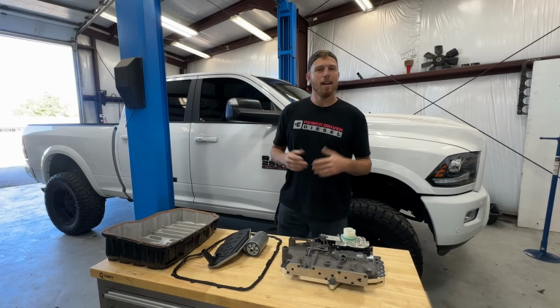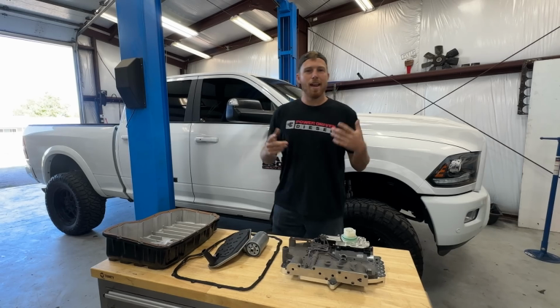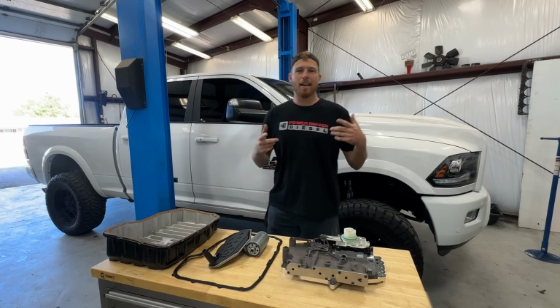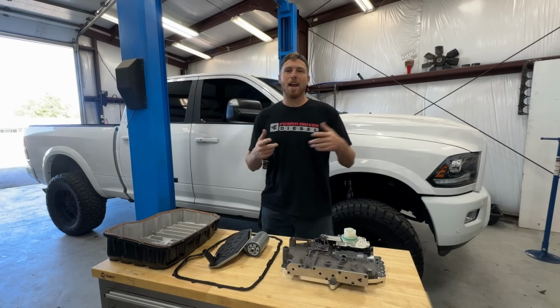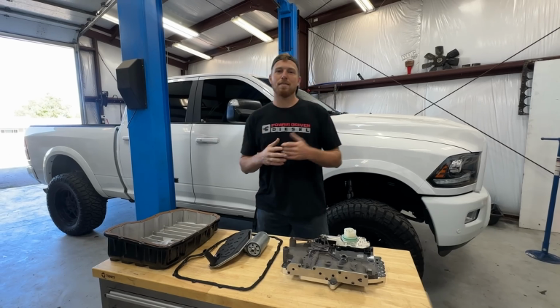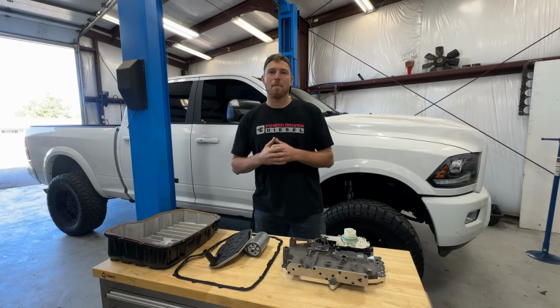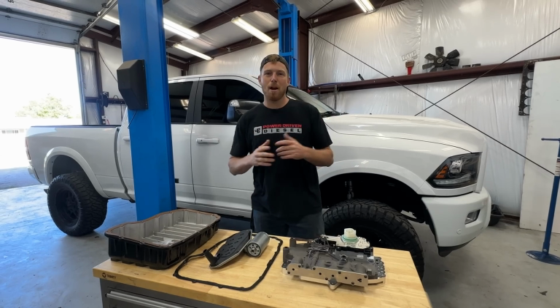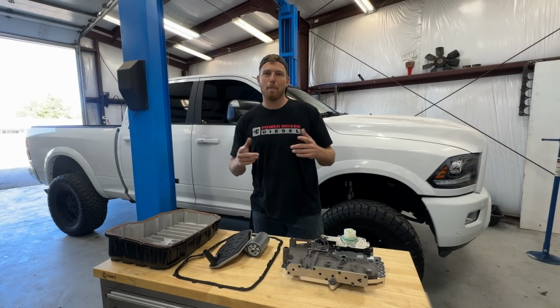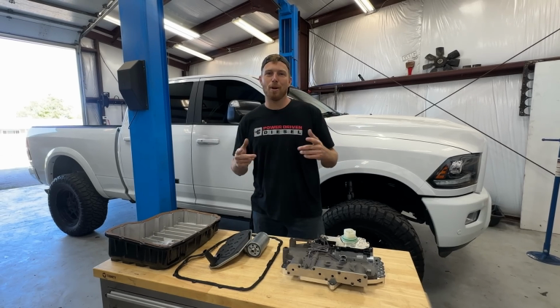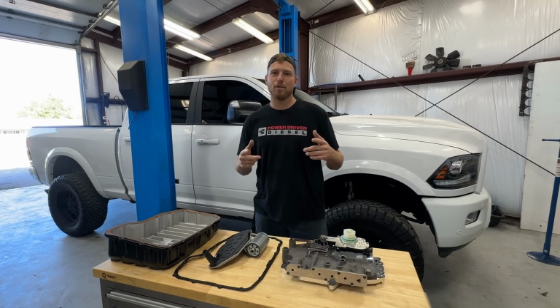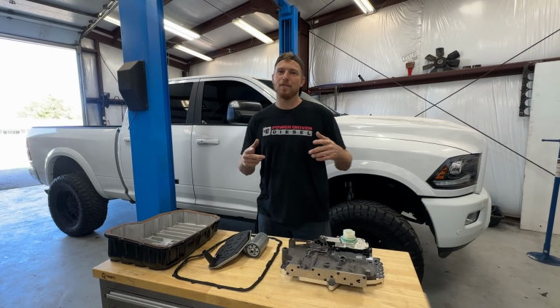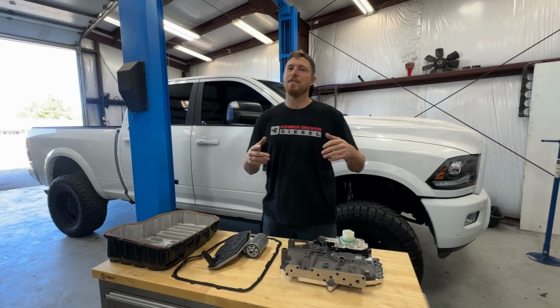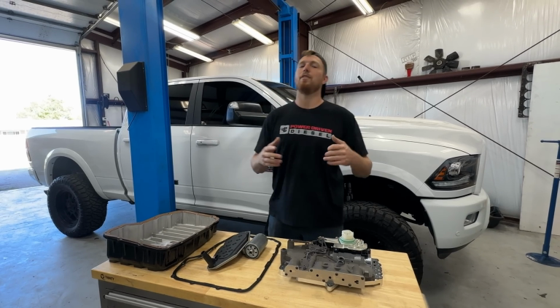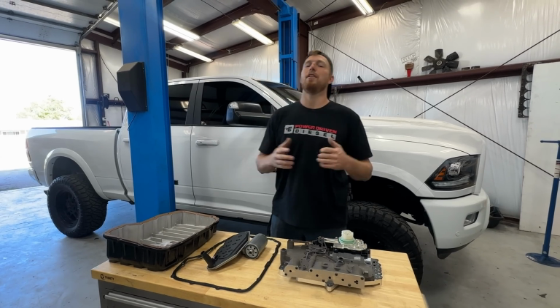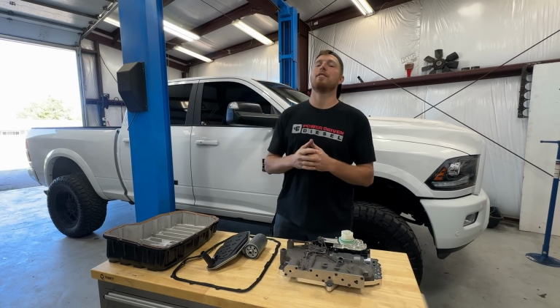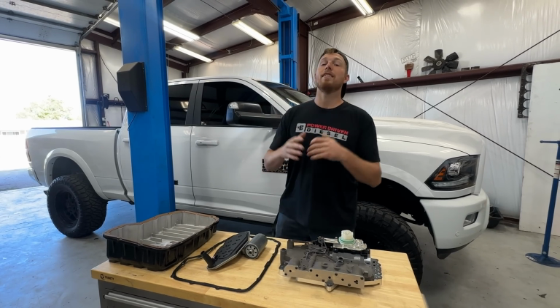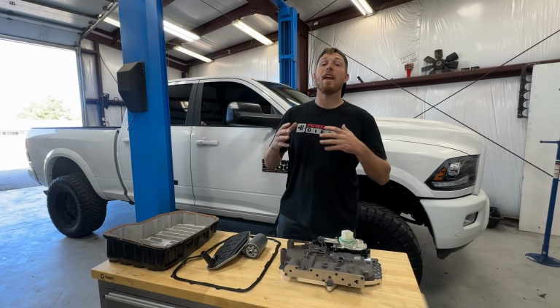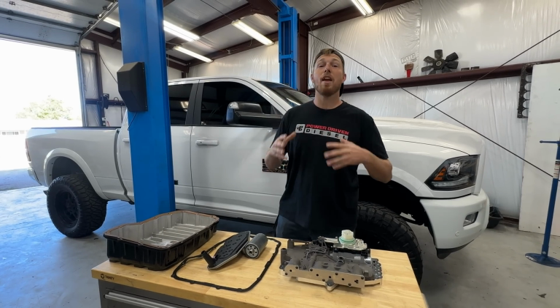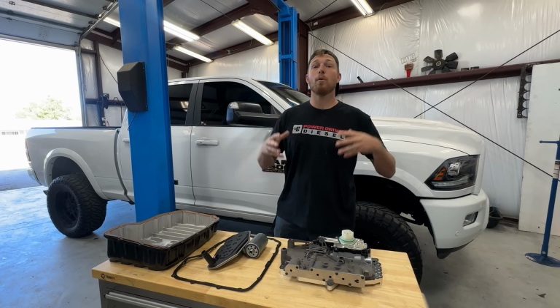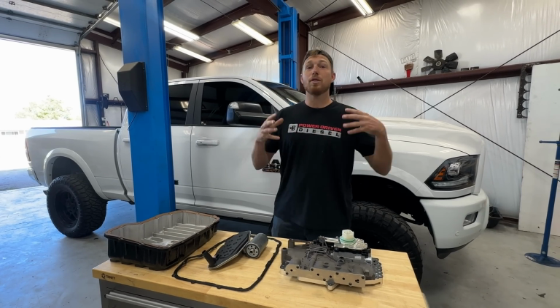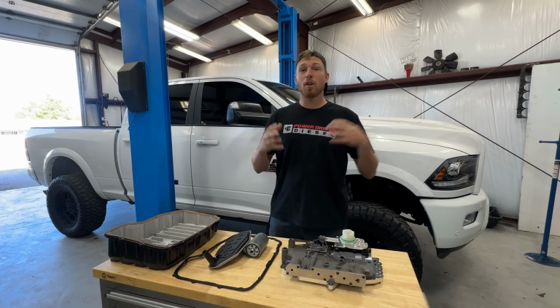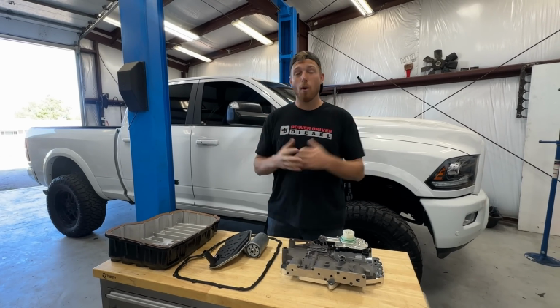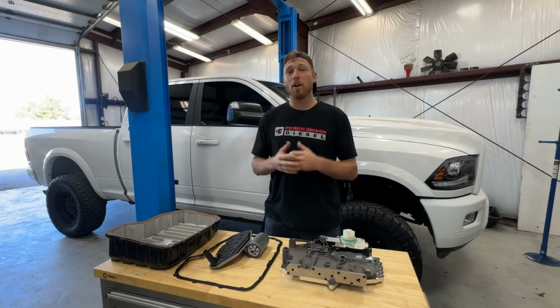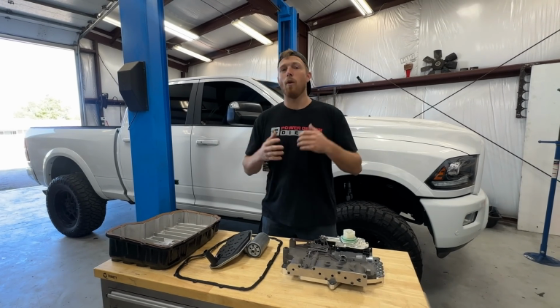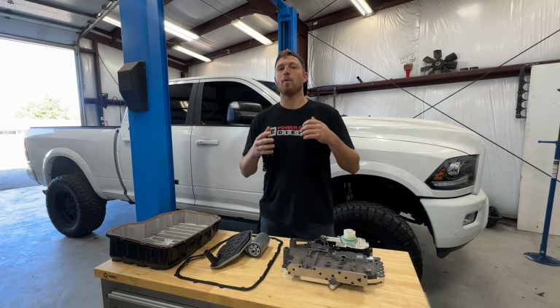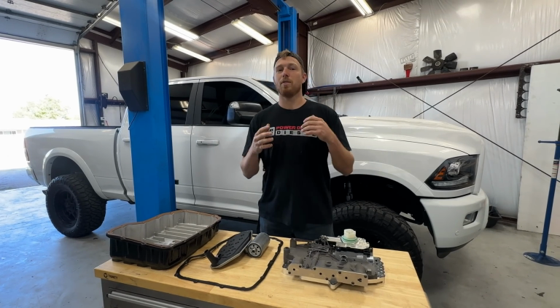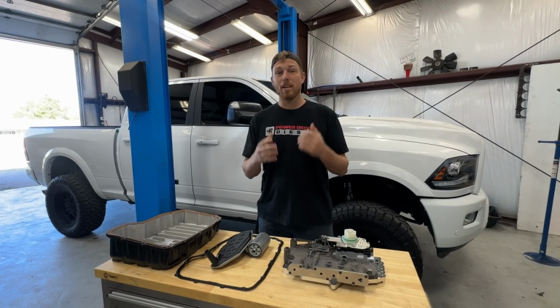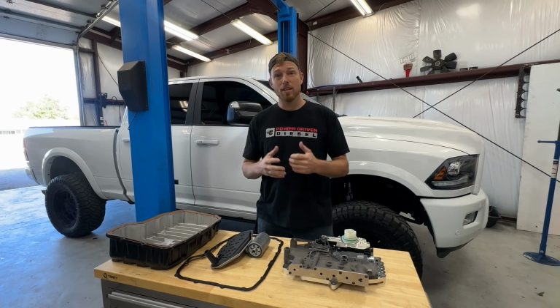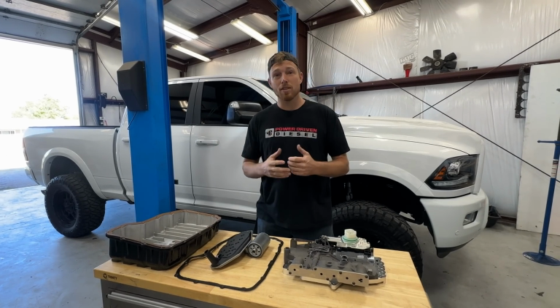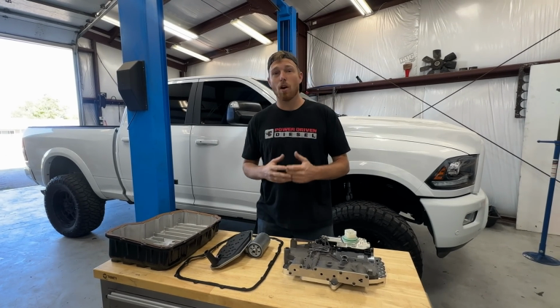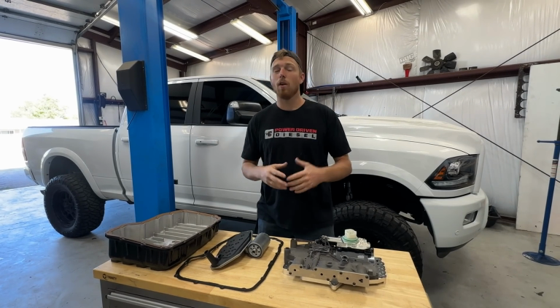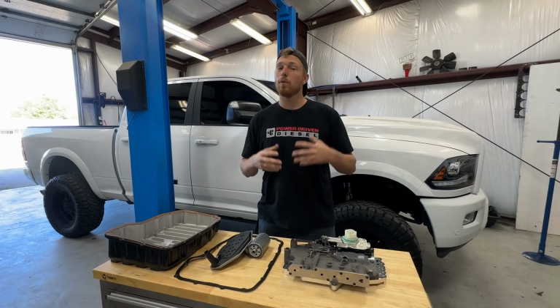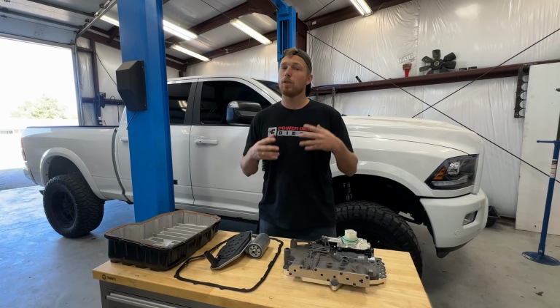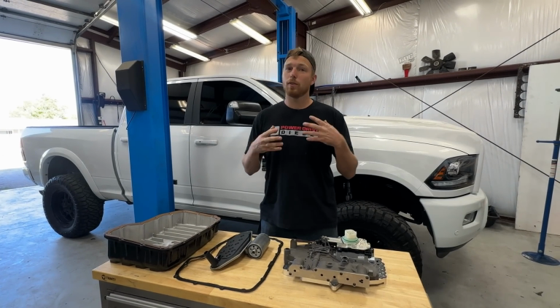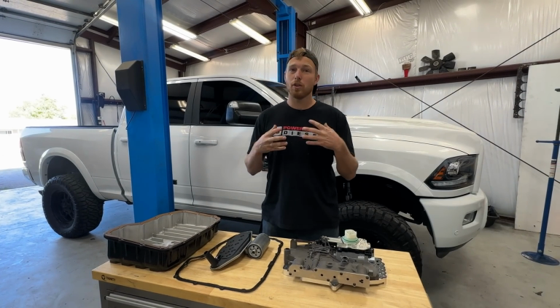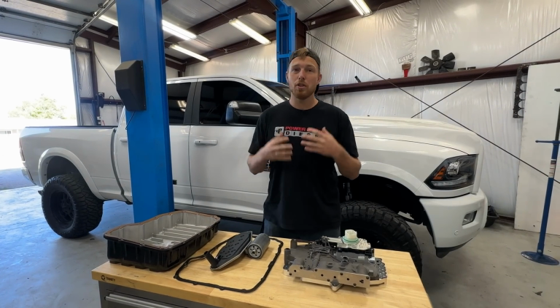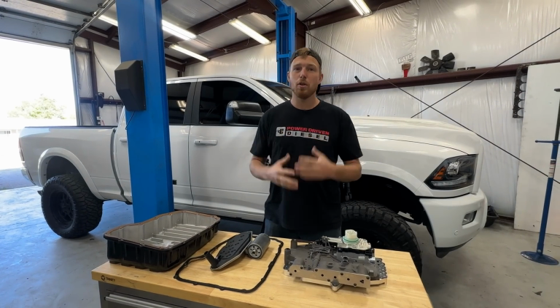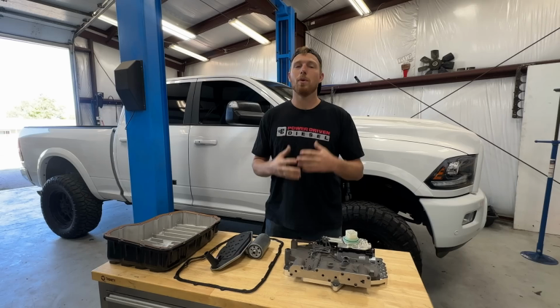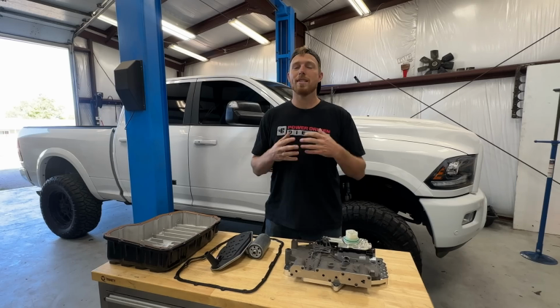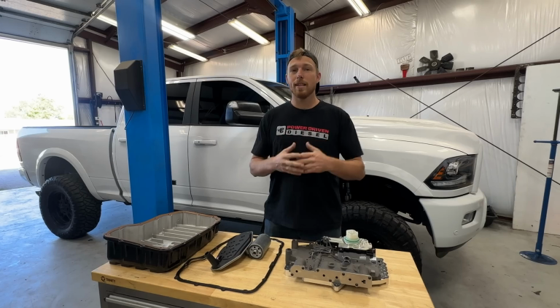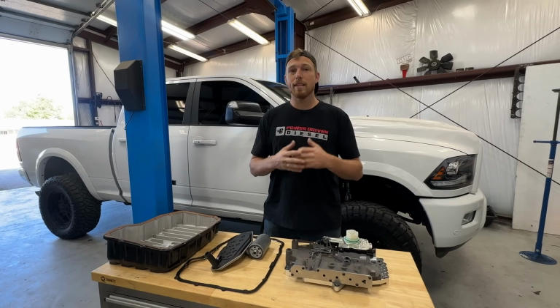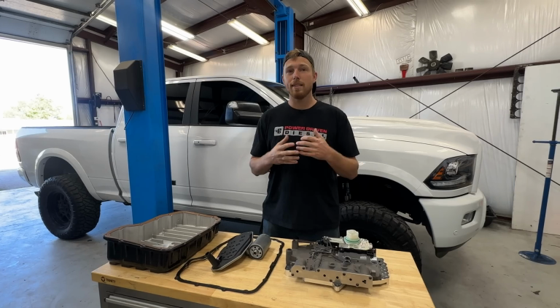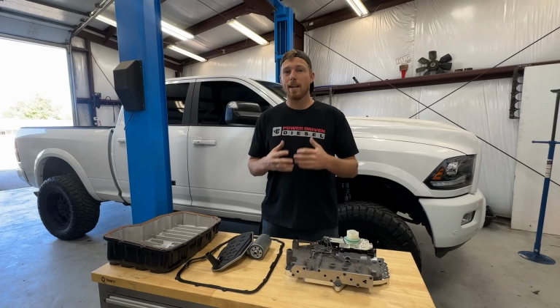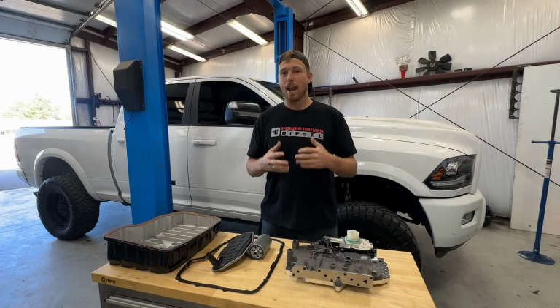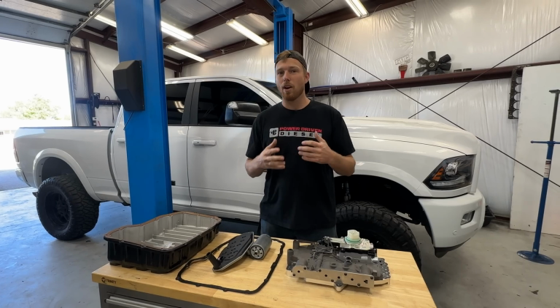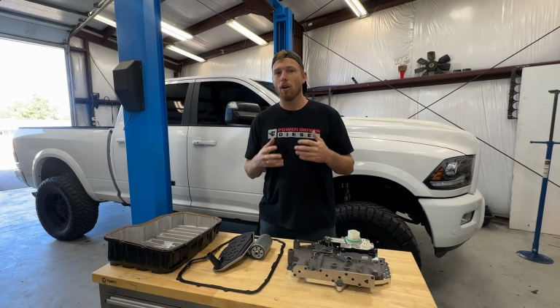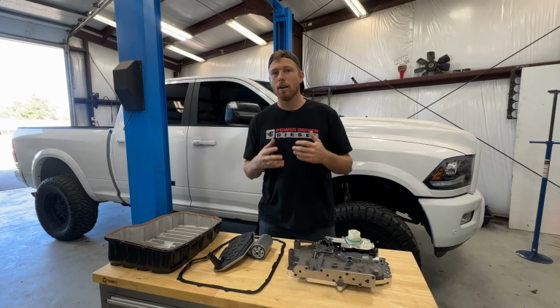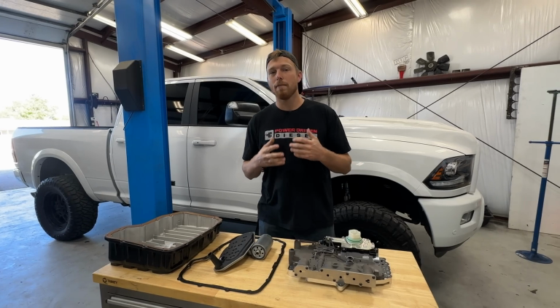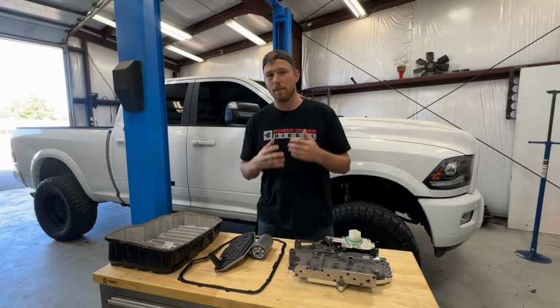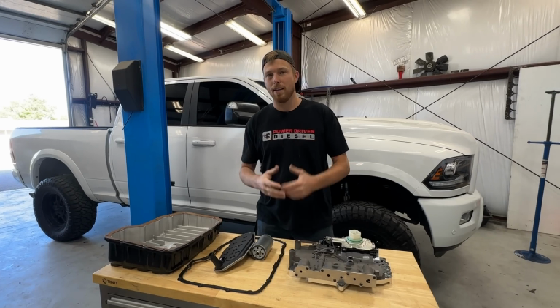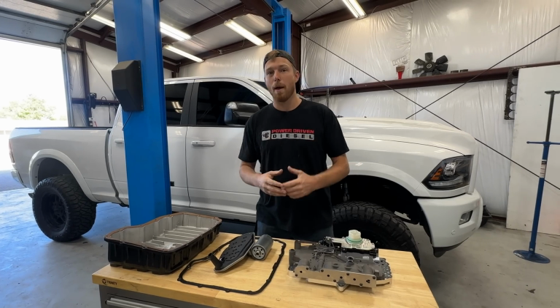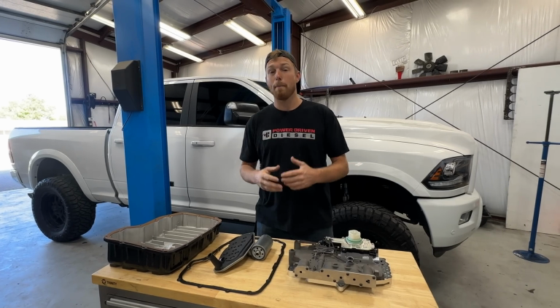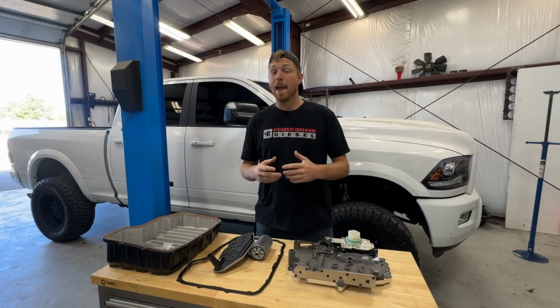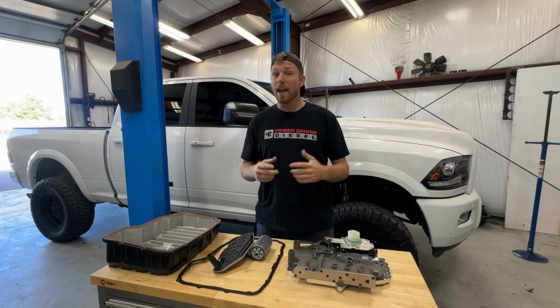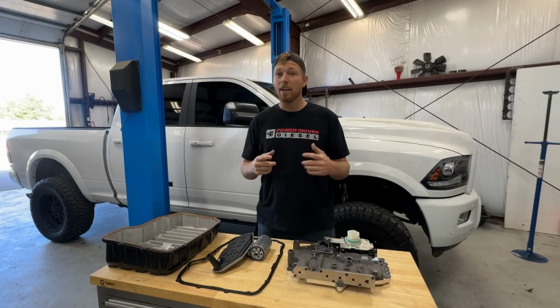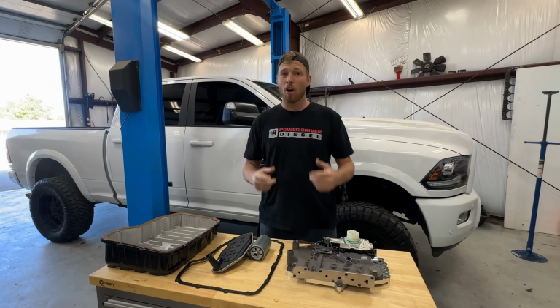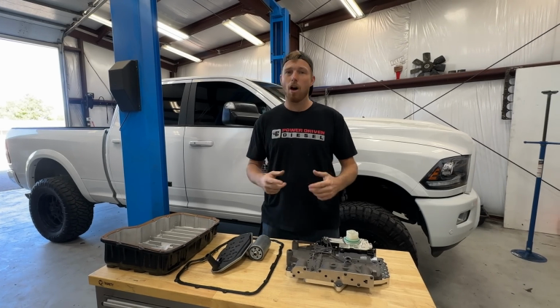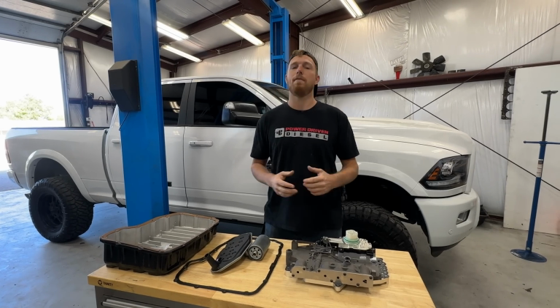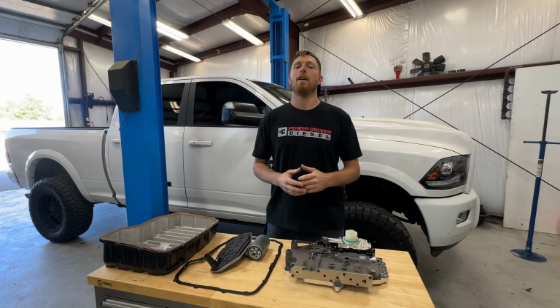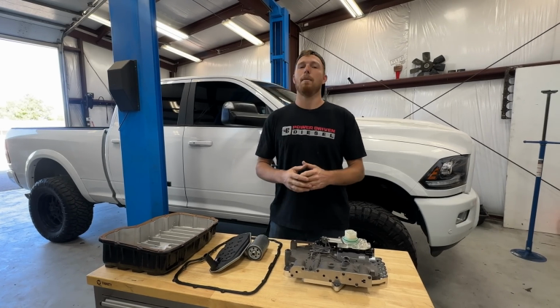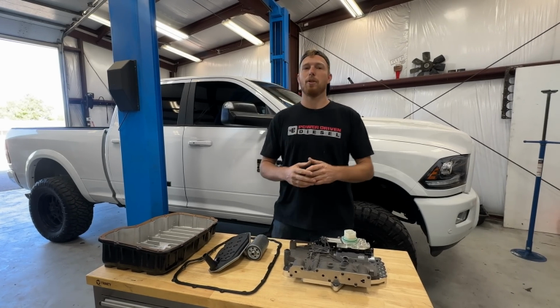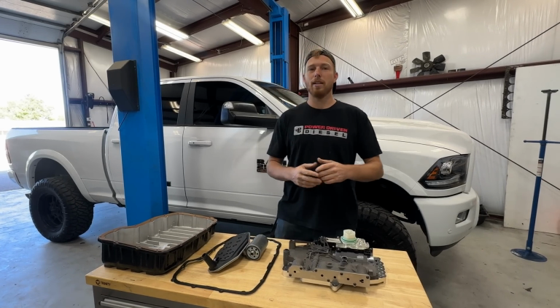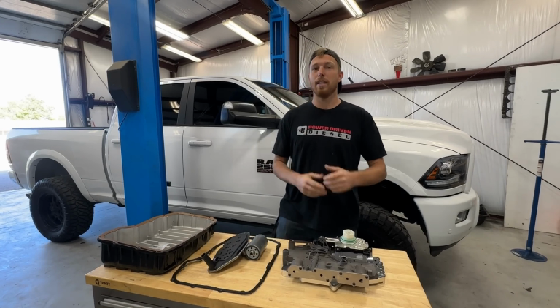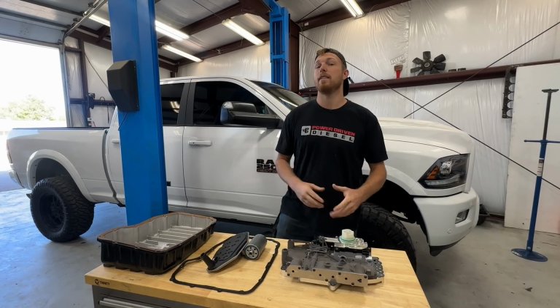Hey guys, Mayer Power Driven Diesel here. Today we're going over the install of one of our new 68RFE pan-off upgrade kits.